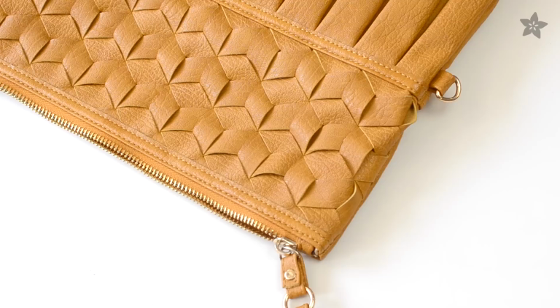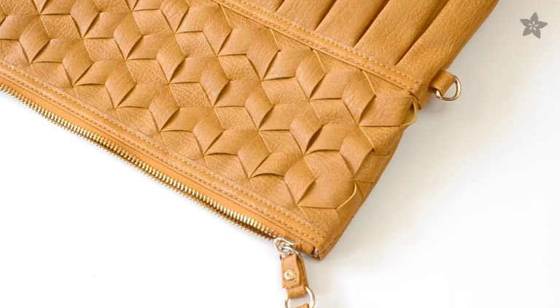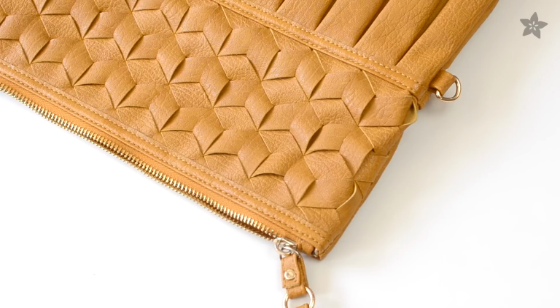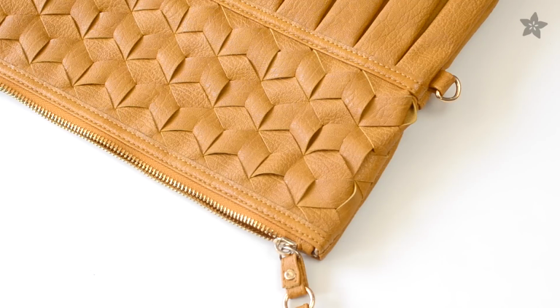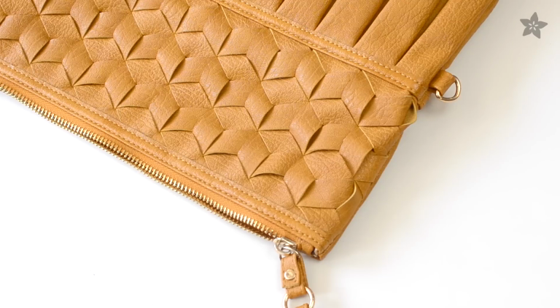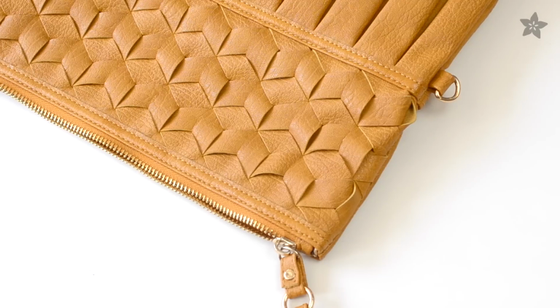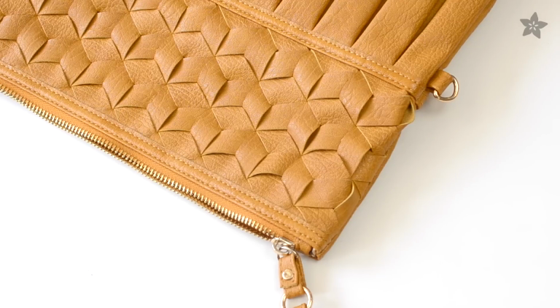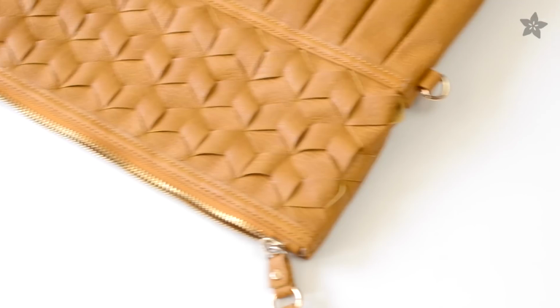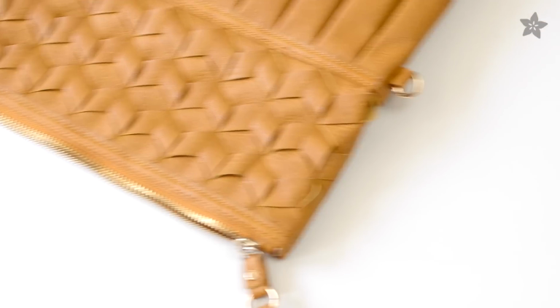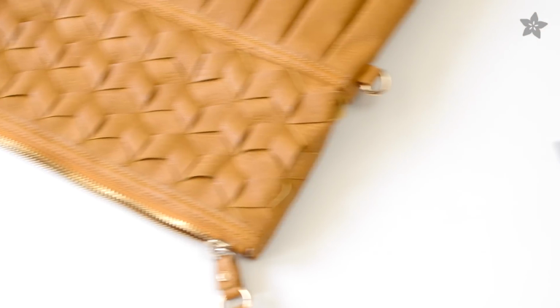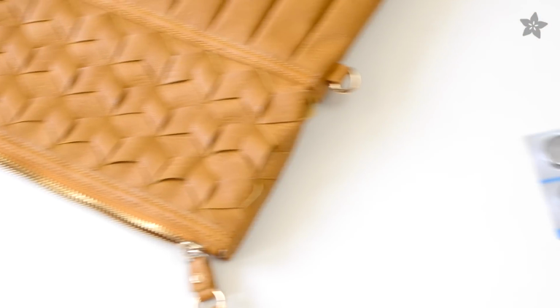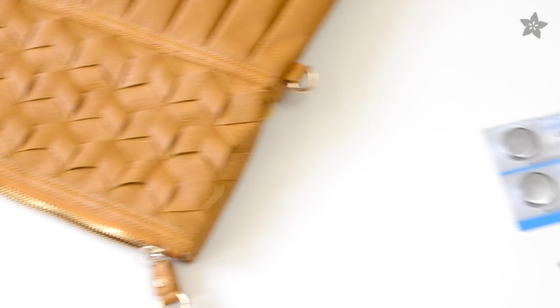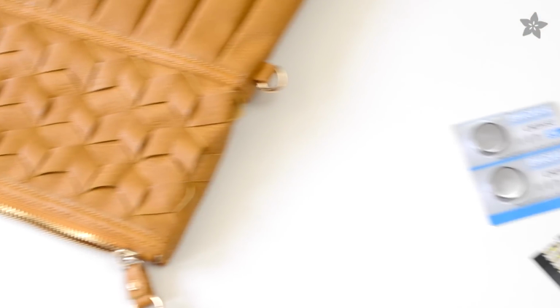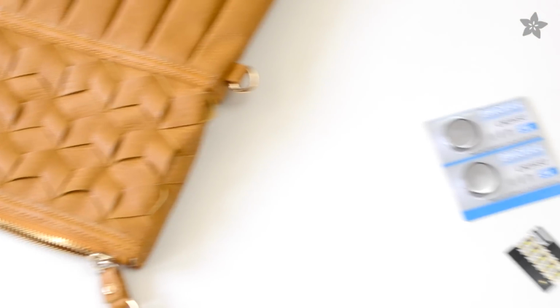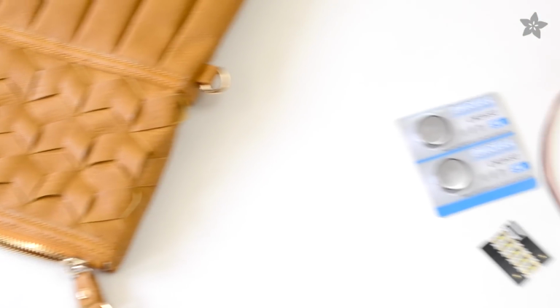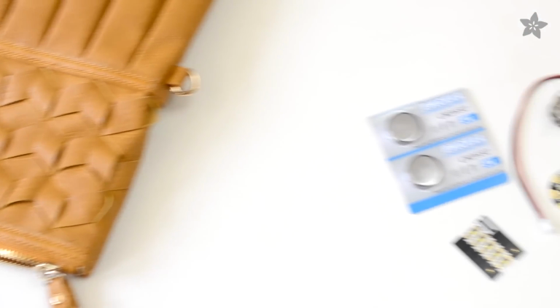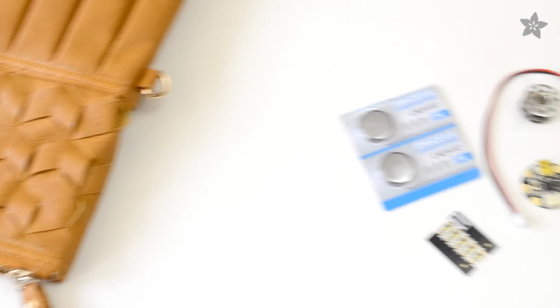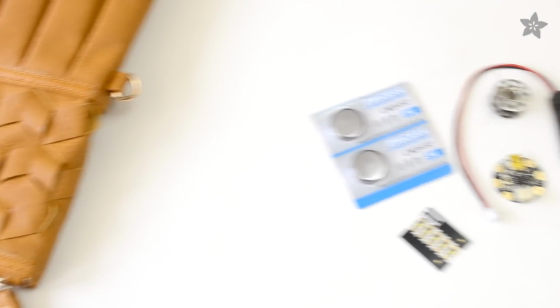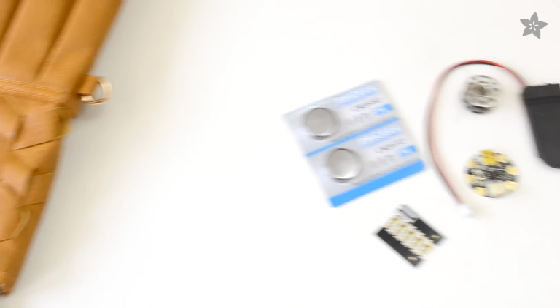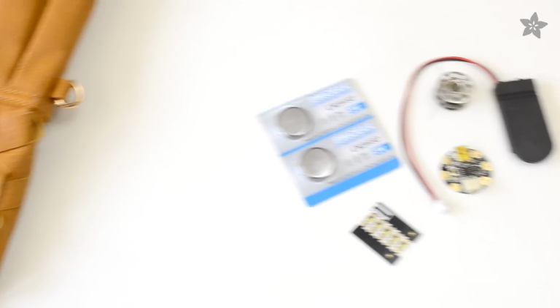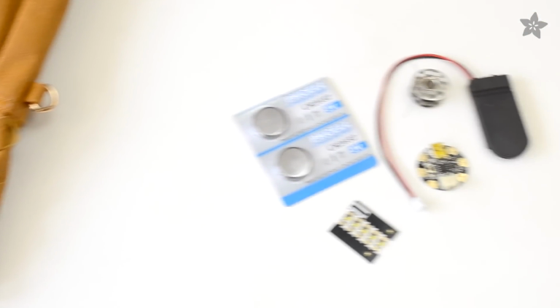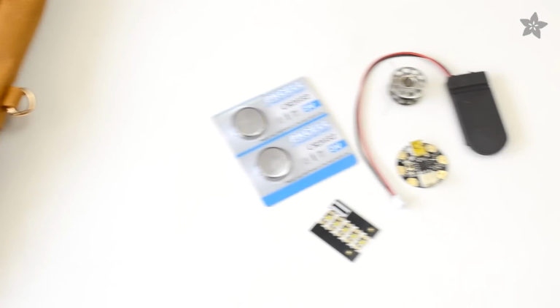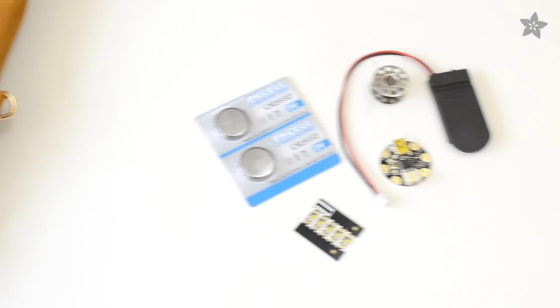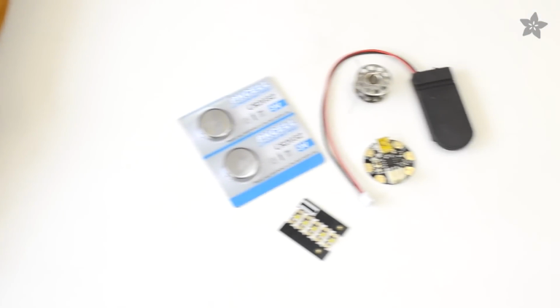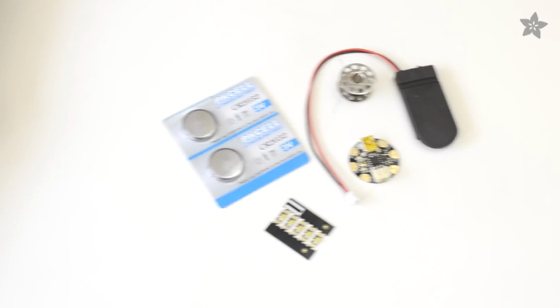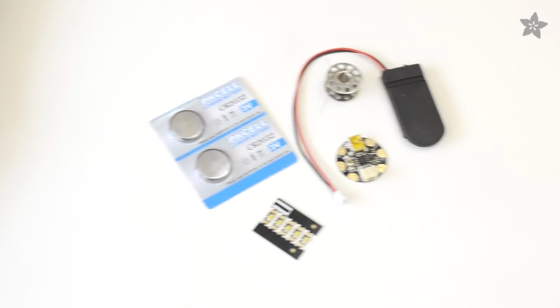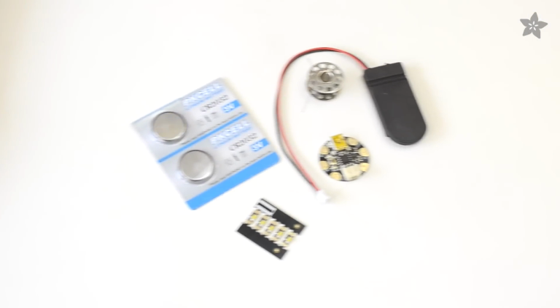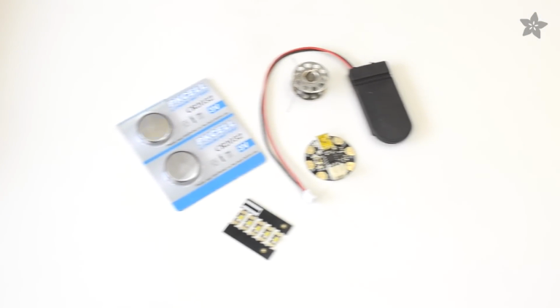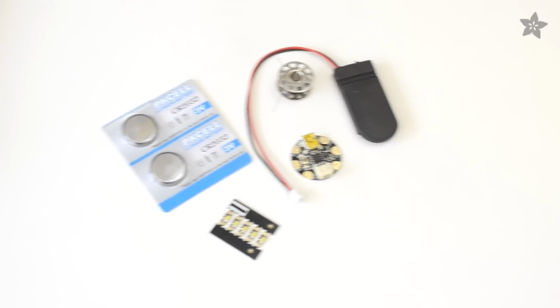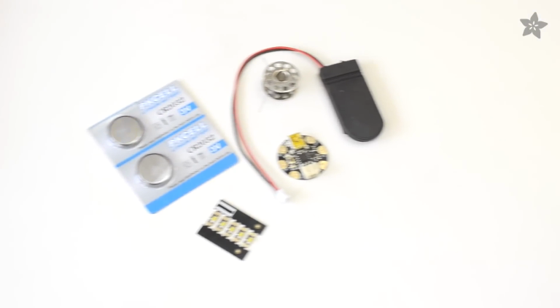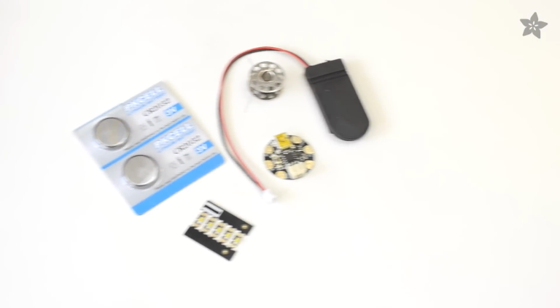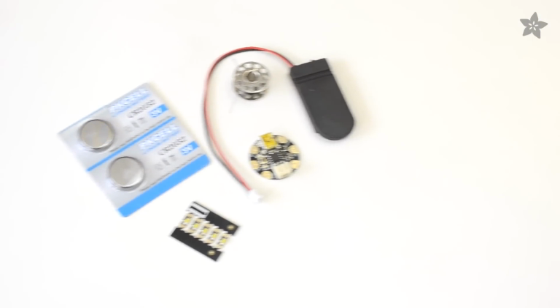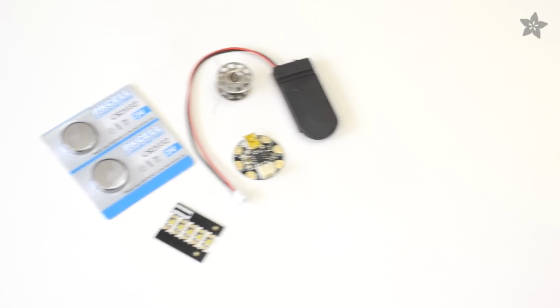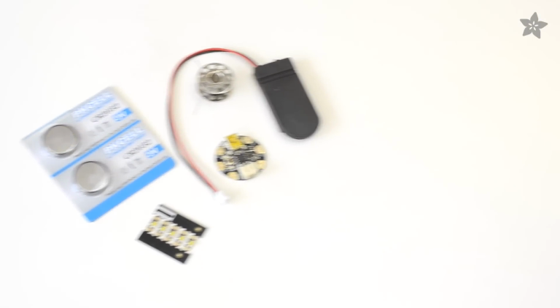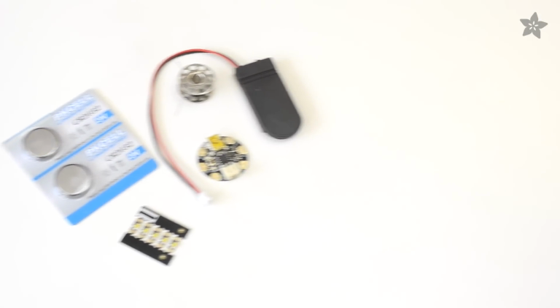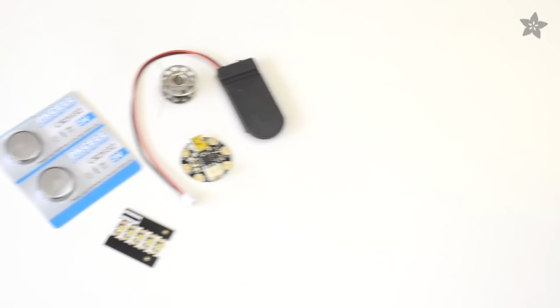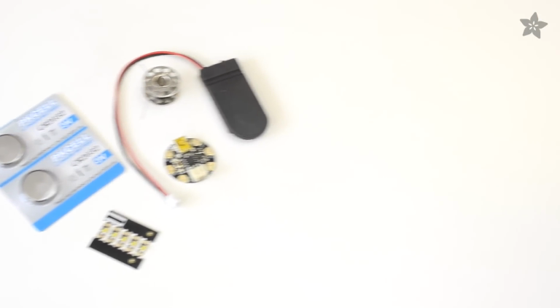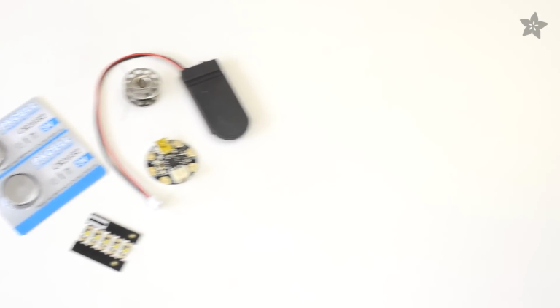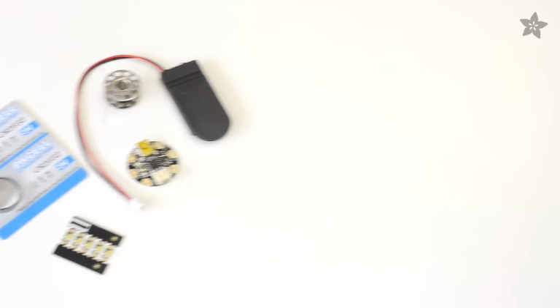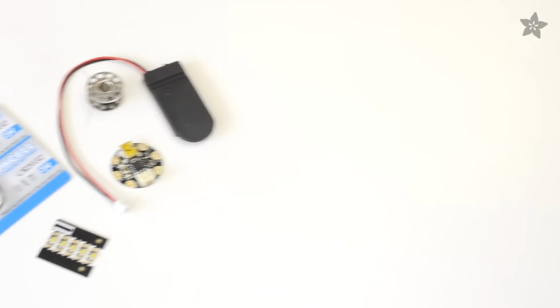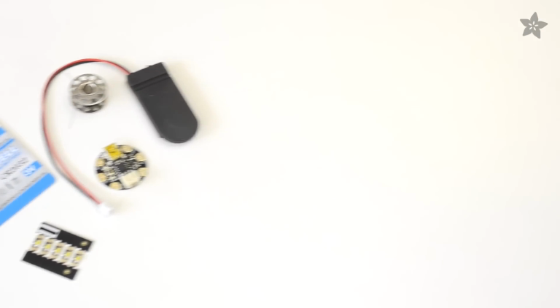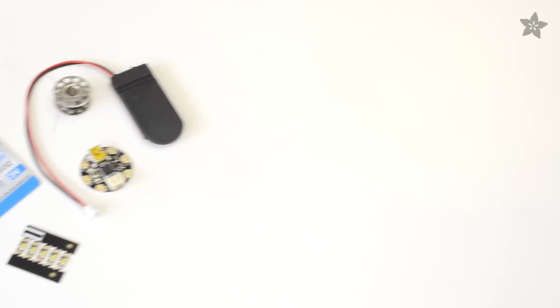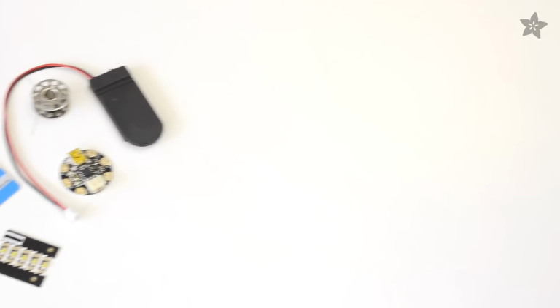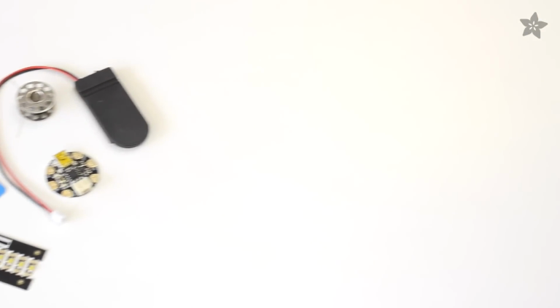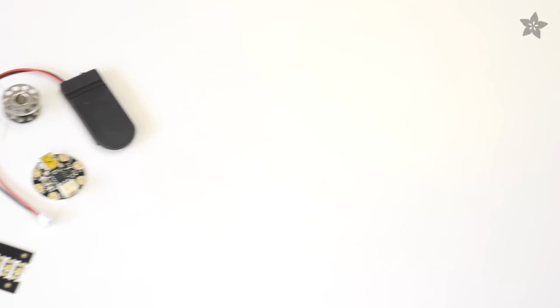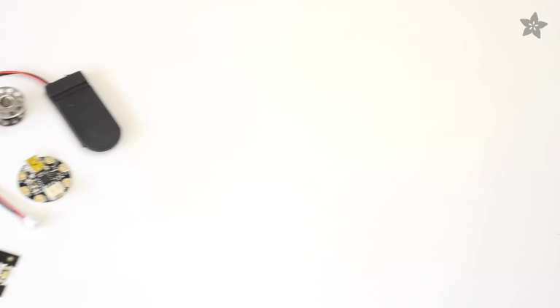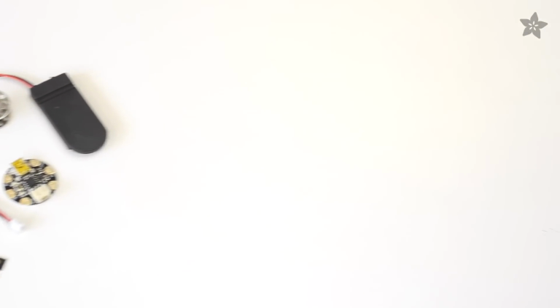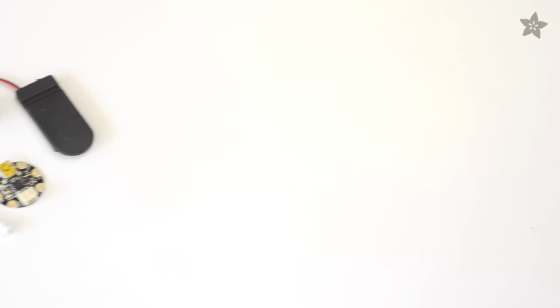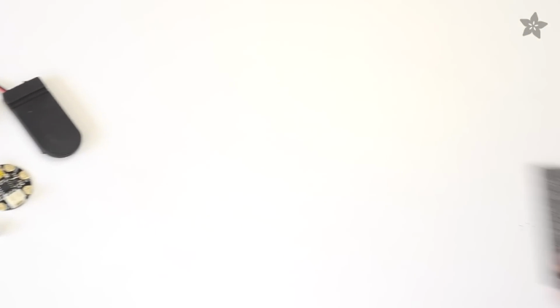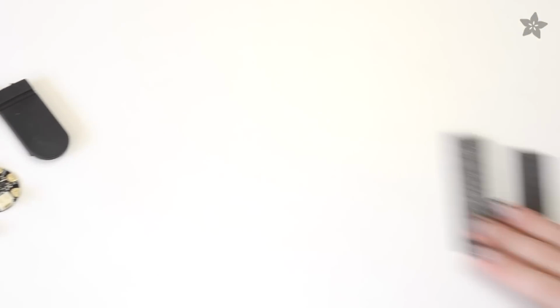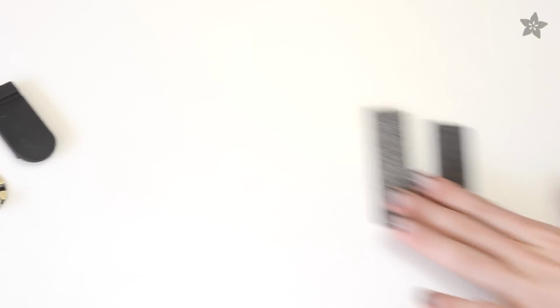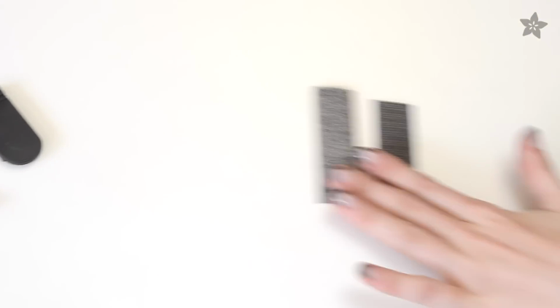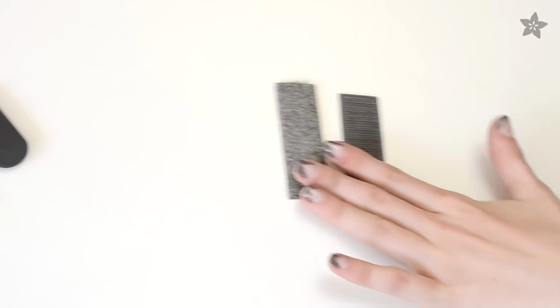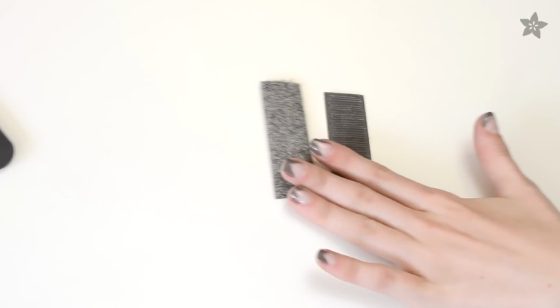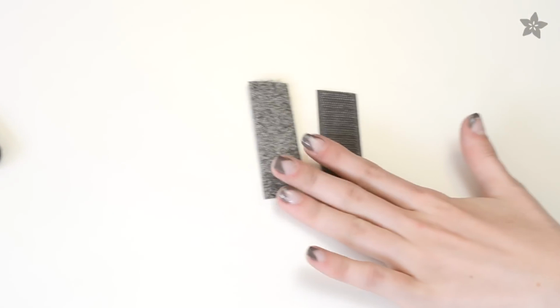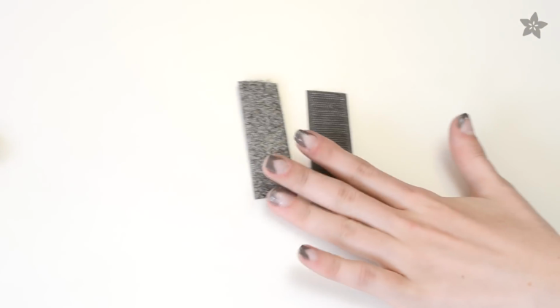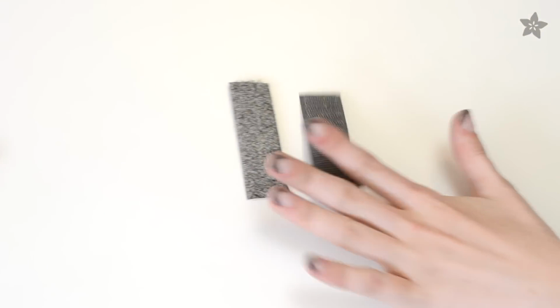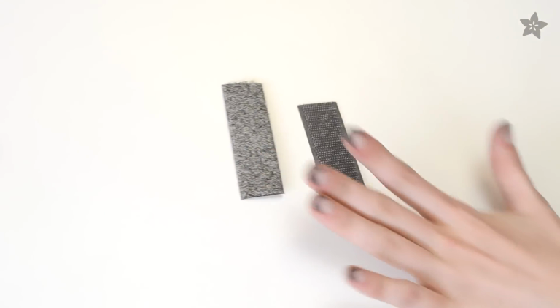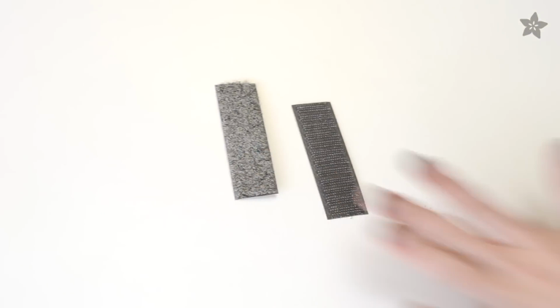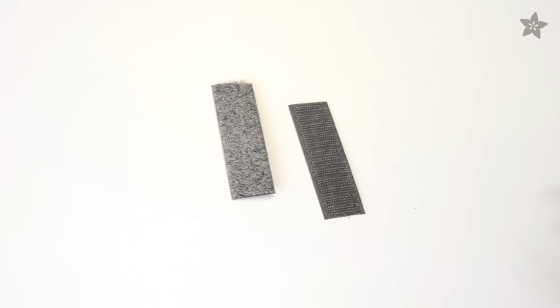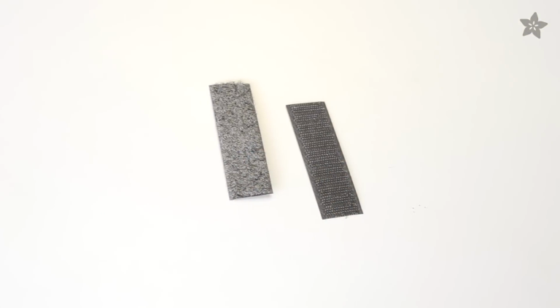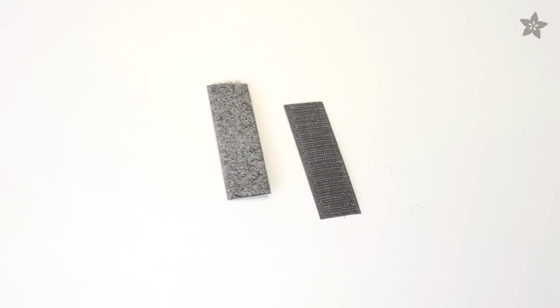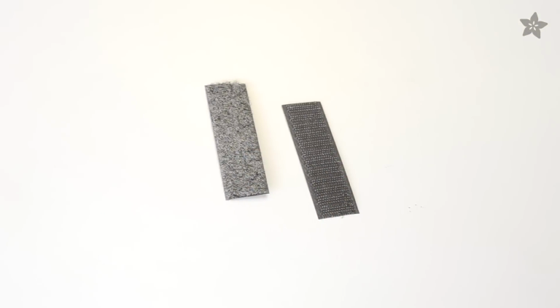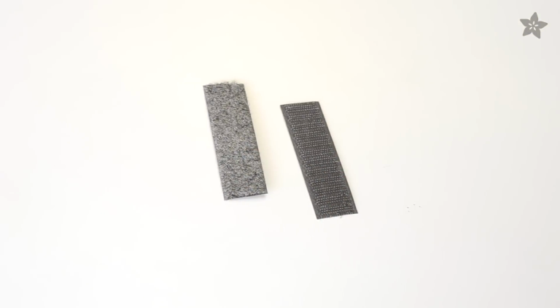For this project, you'll need your purse or backpack, the Adafruit Gemma sequins pack, and some conductive velcro.